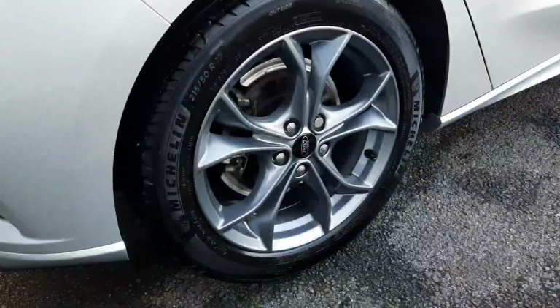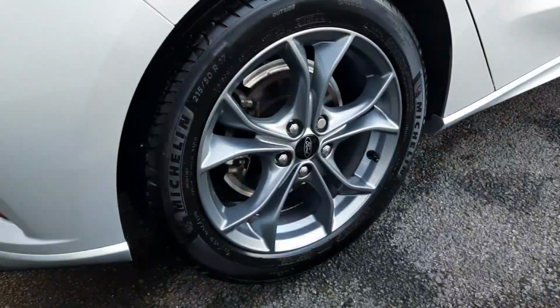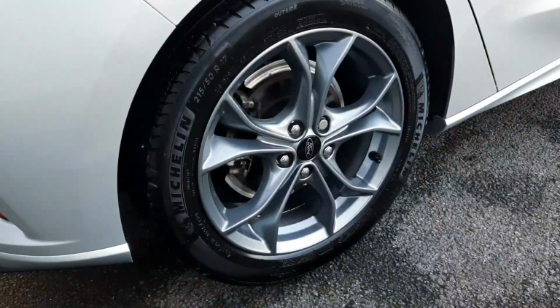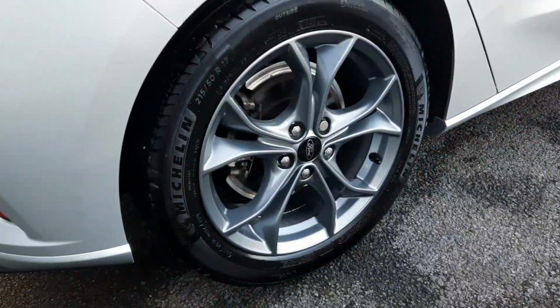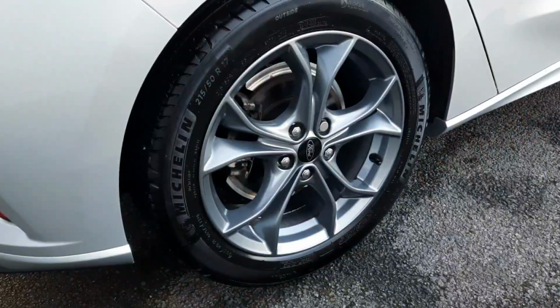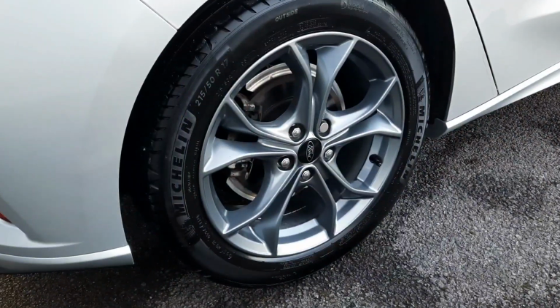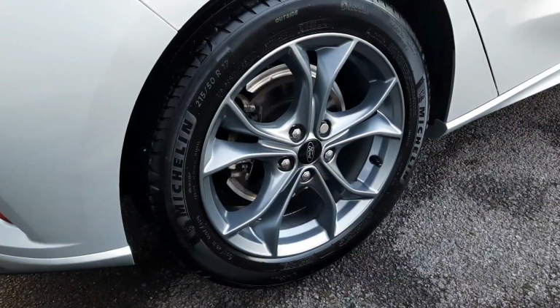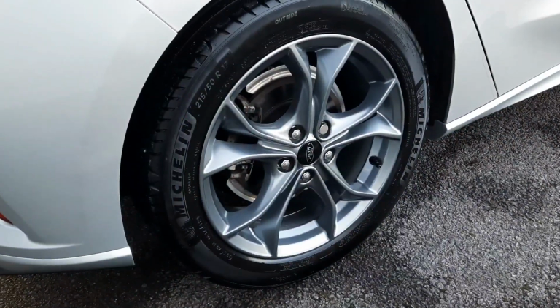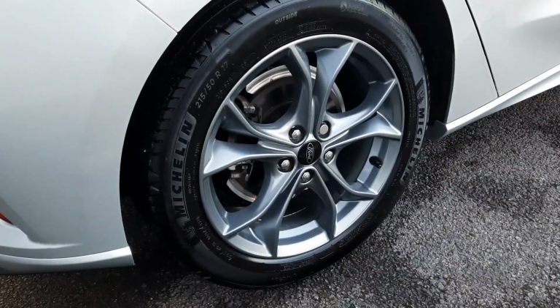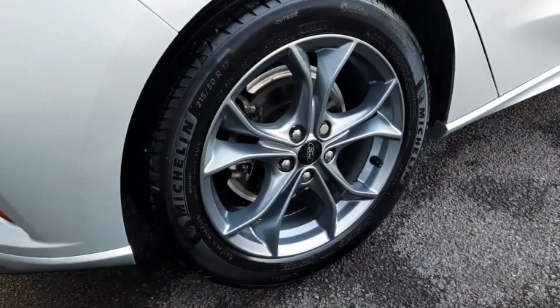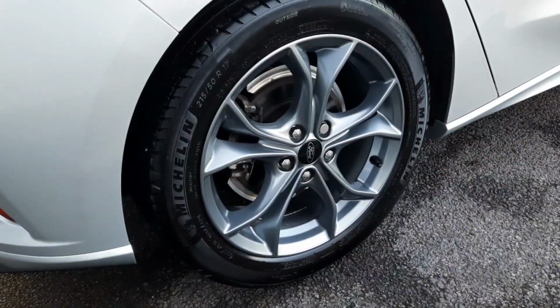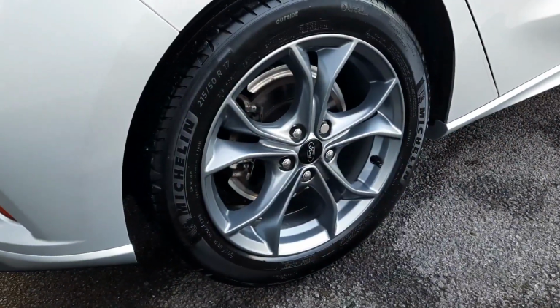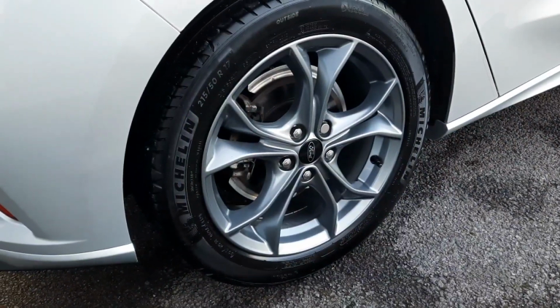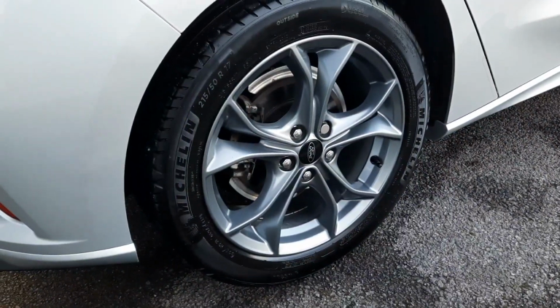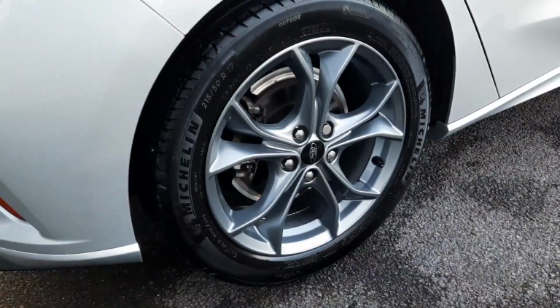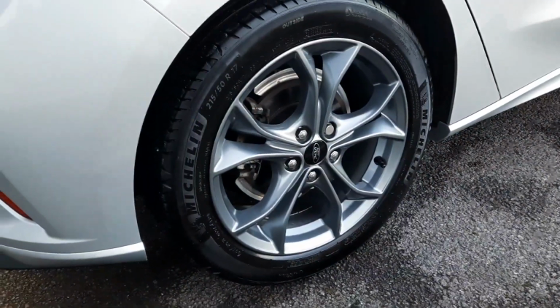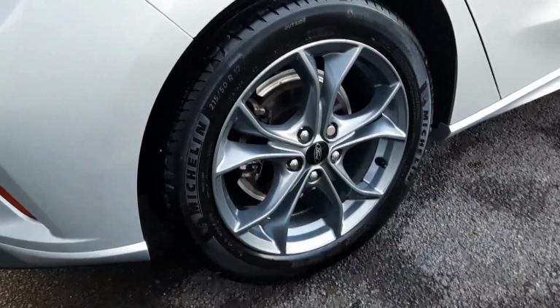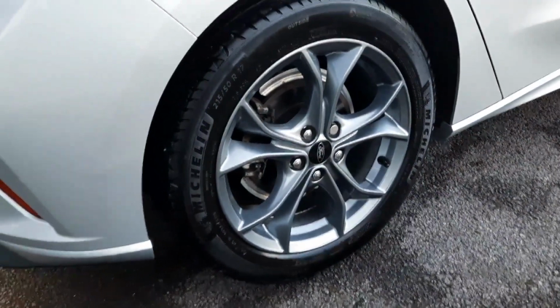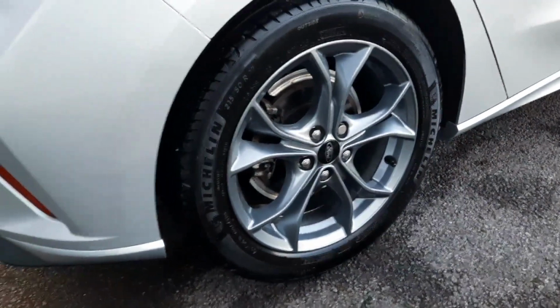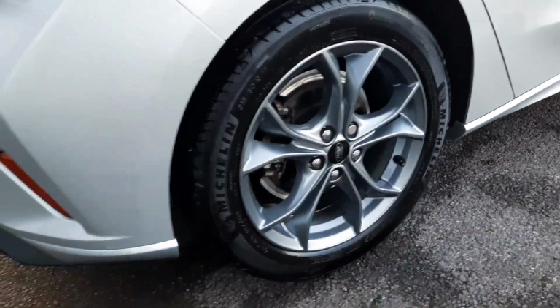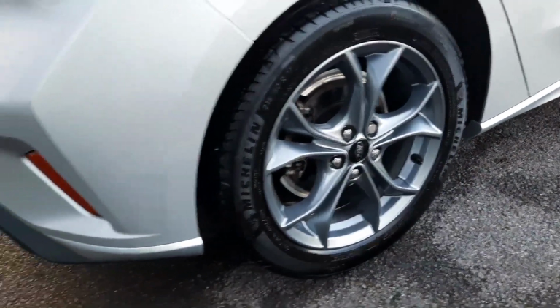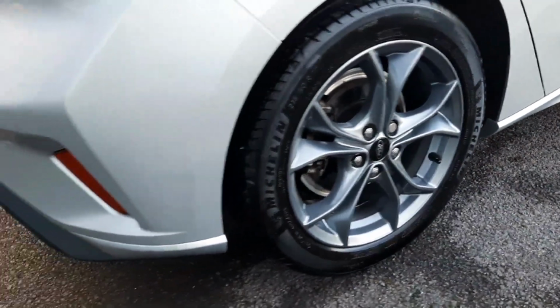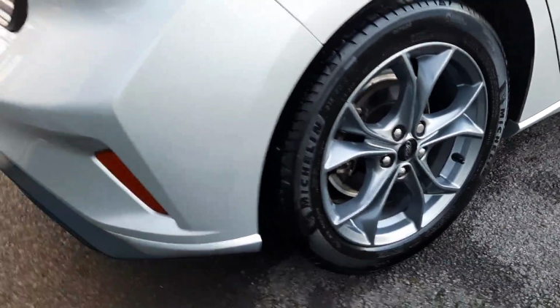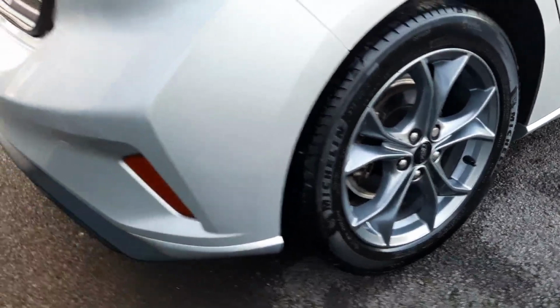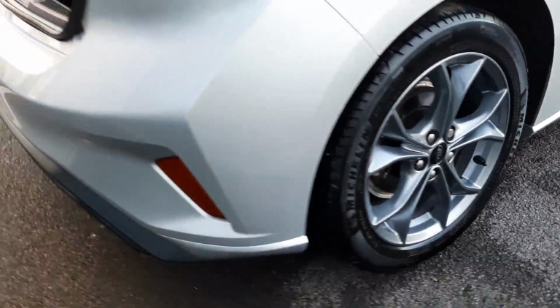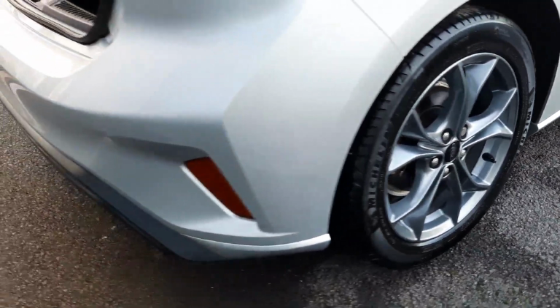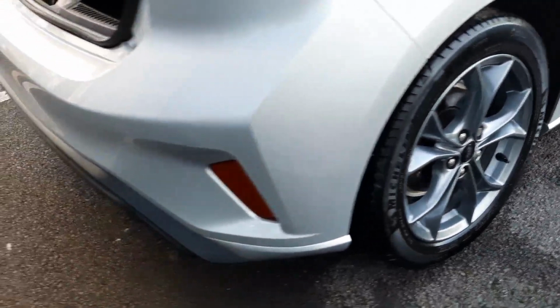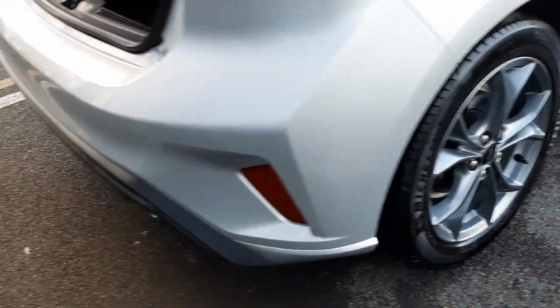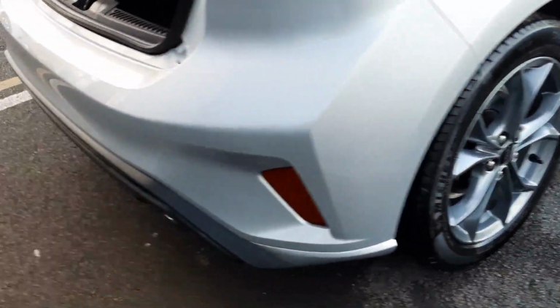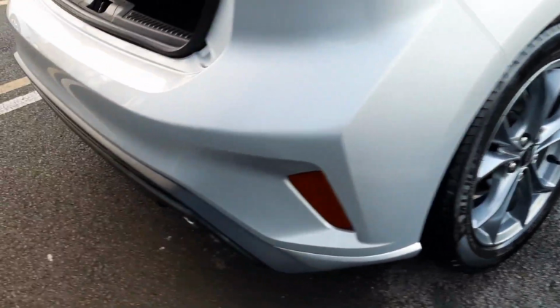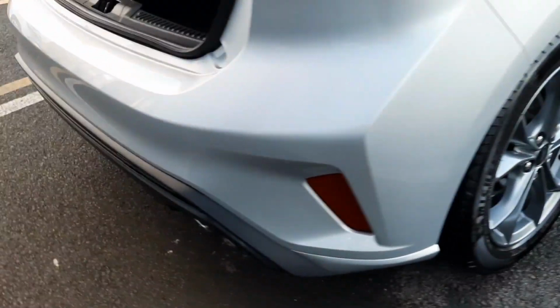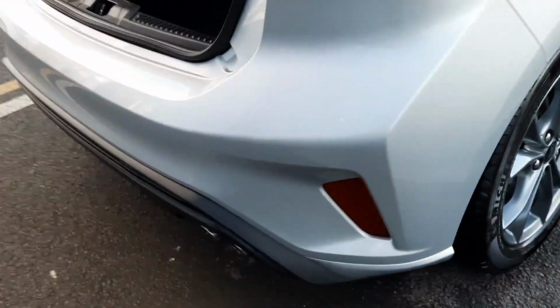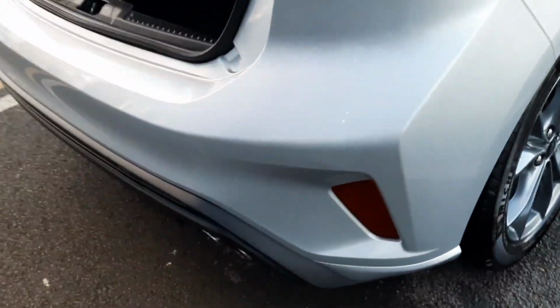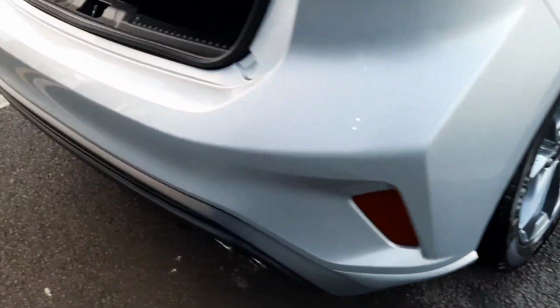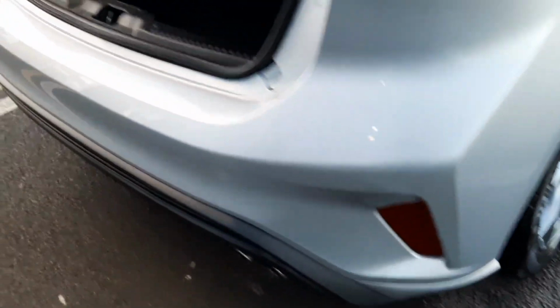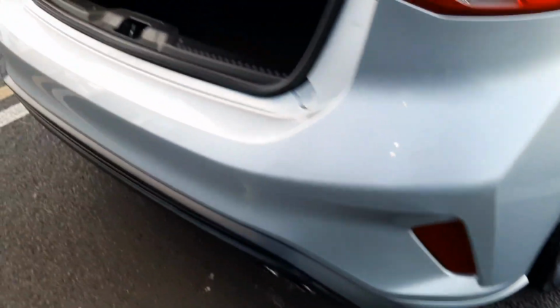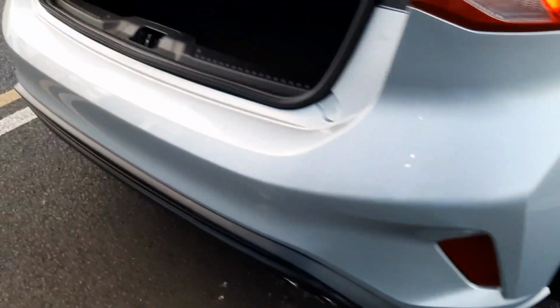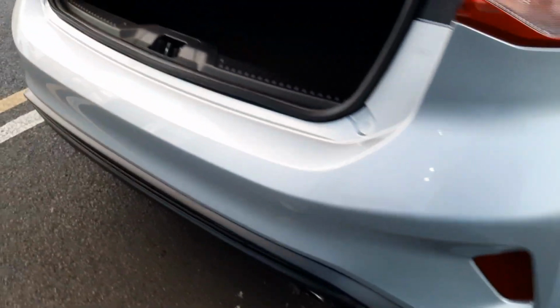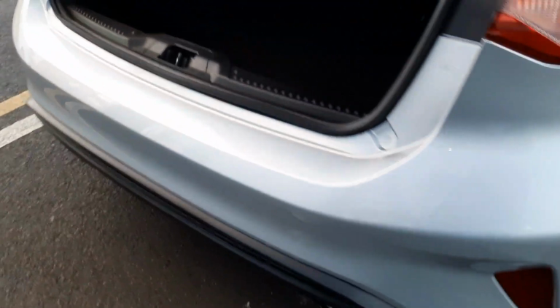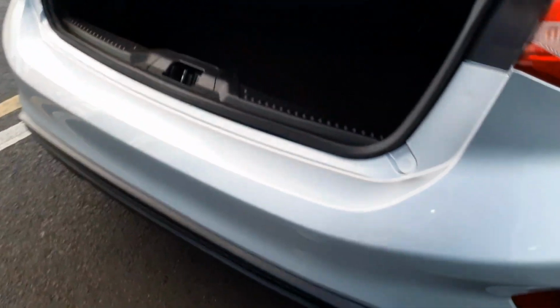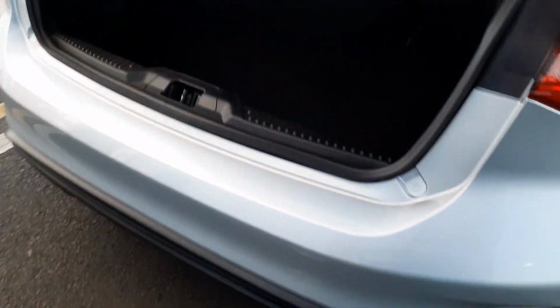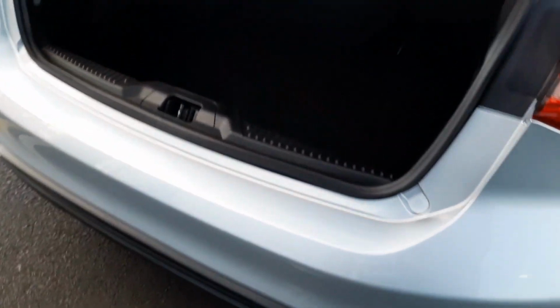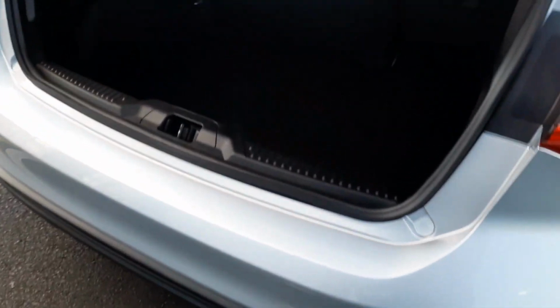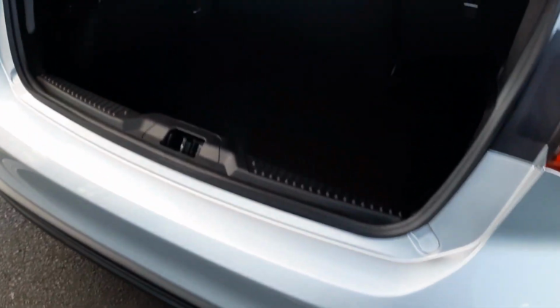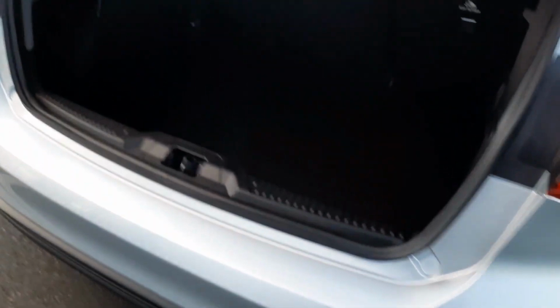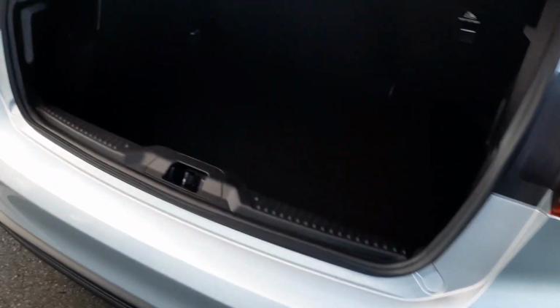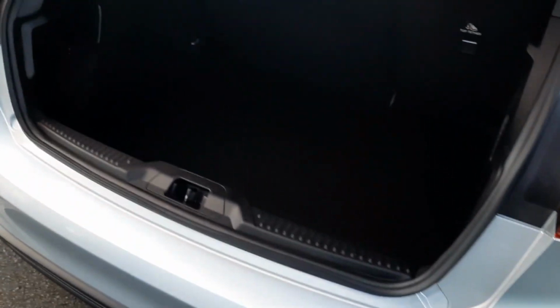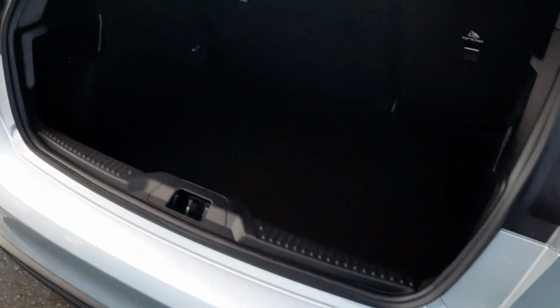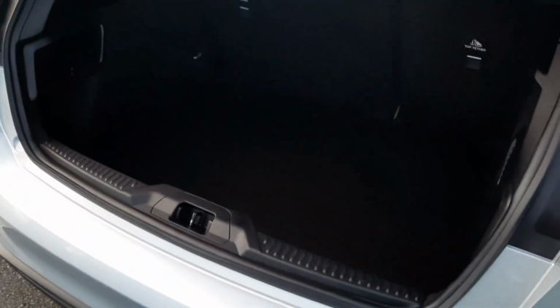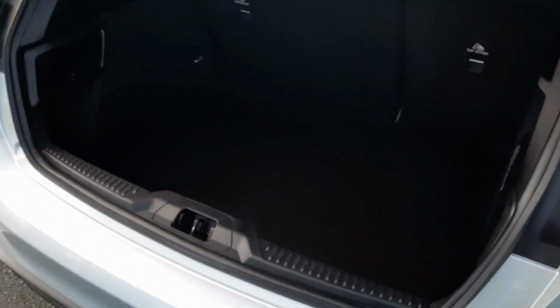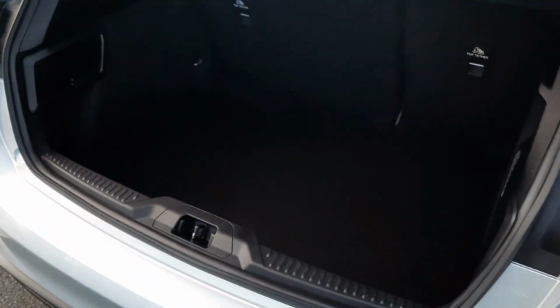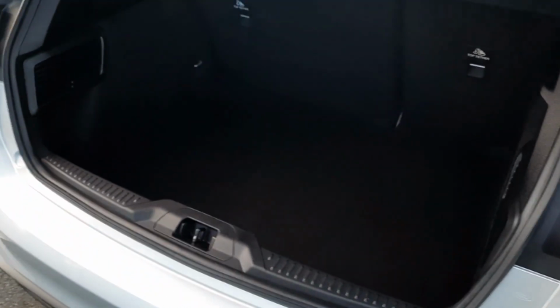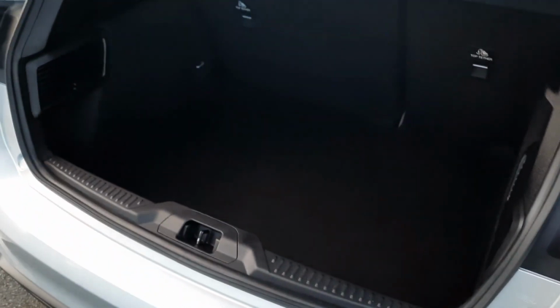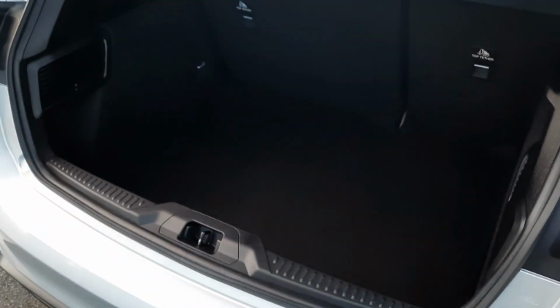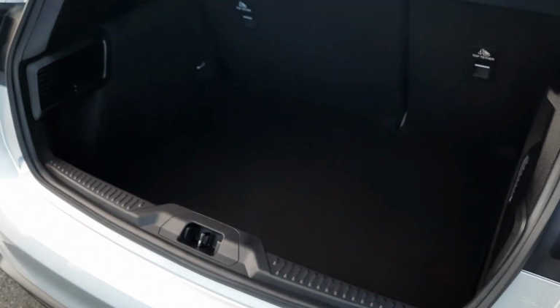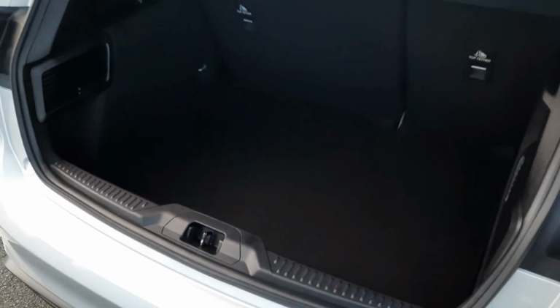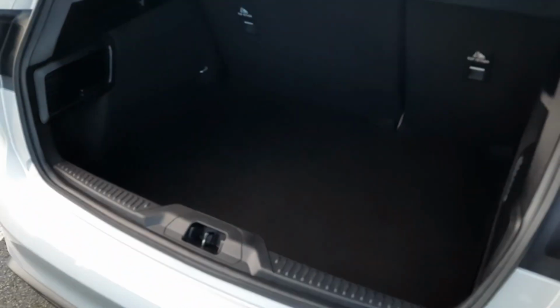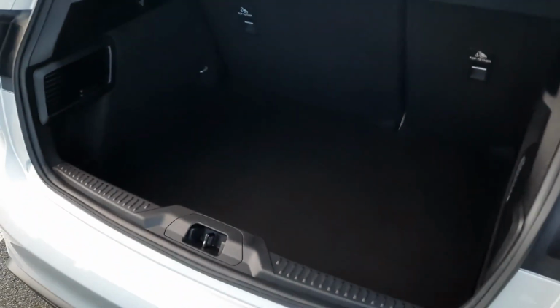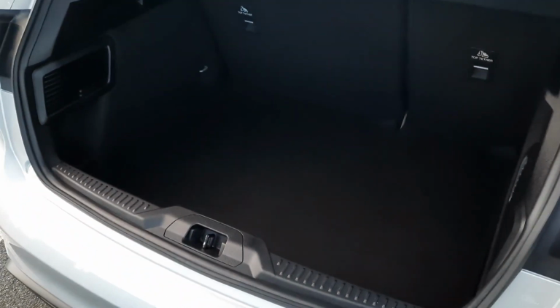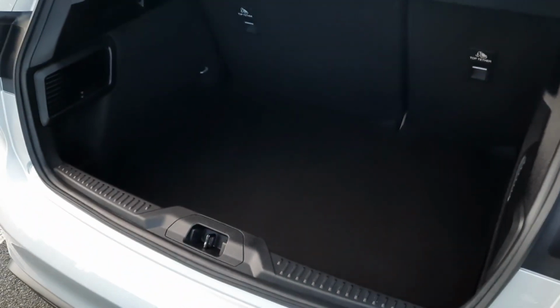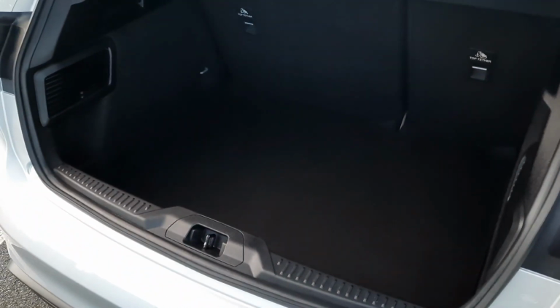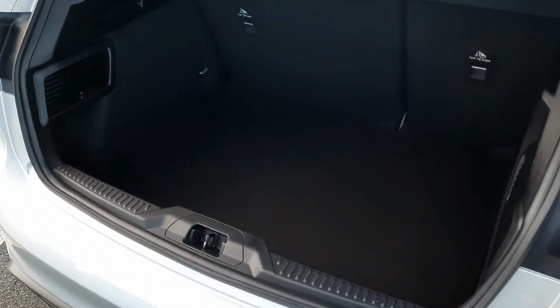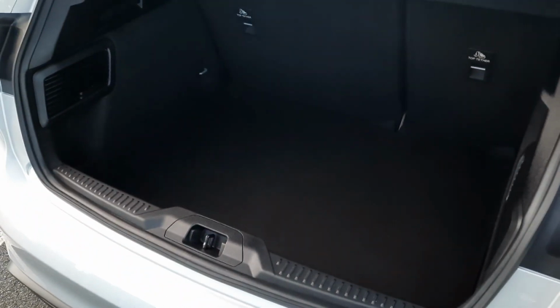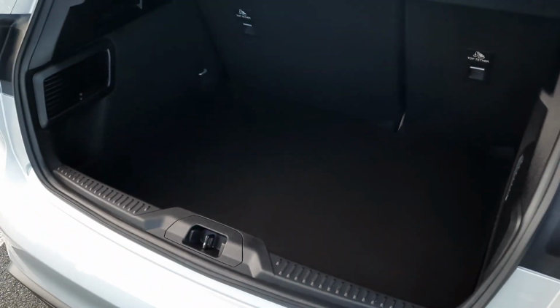Here we have our 17-inch ST-Line alloys. And as we come around the back, we can see we have great space inside the boot.